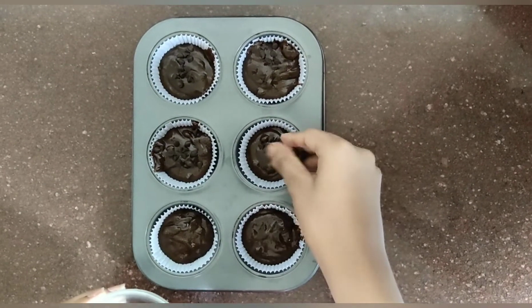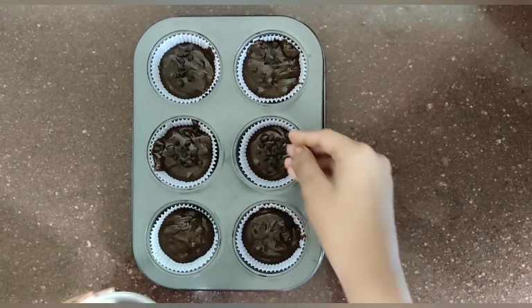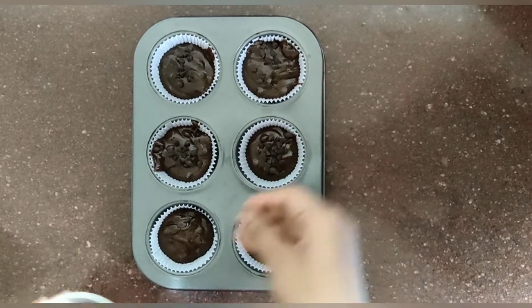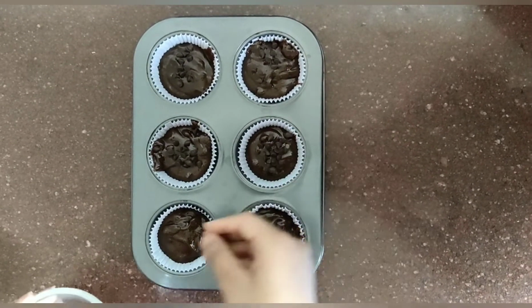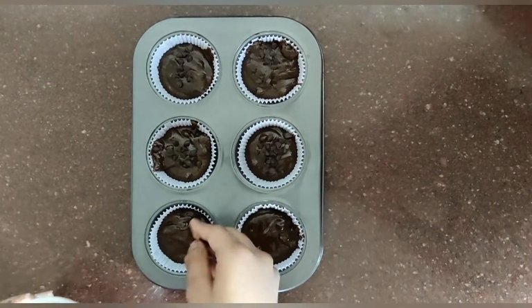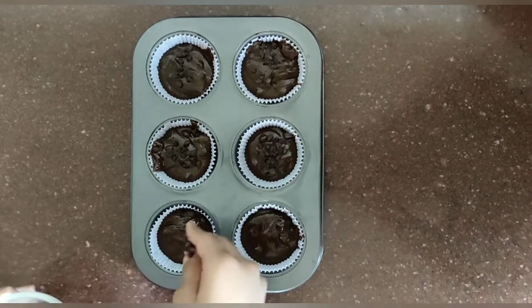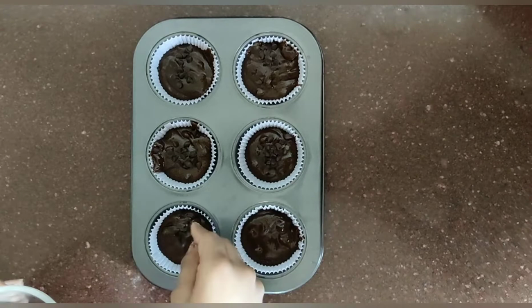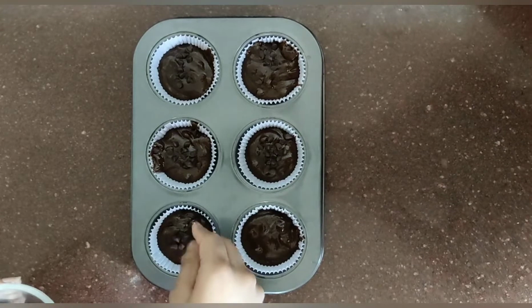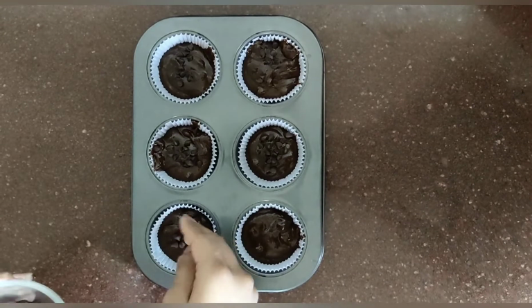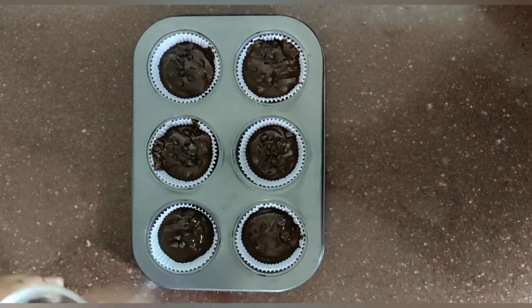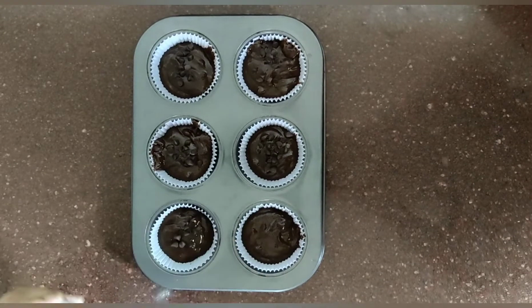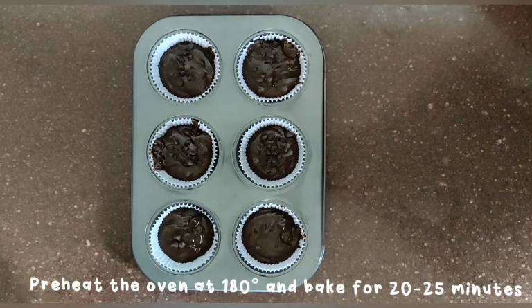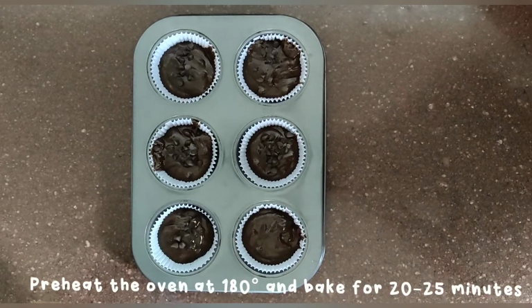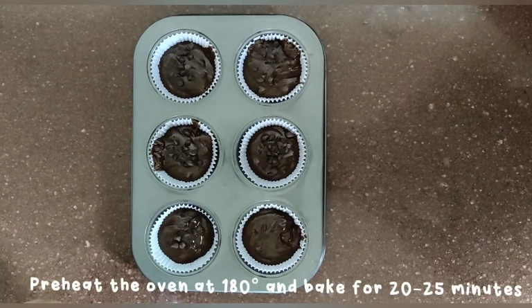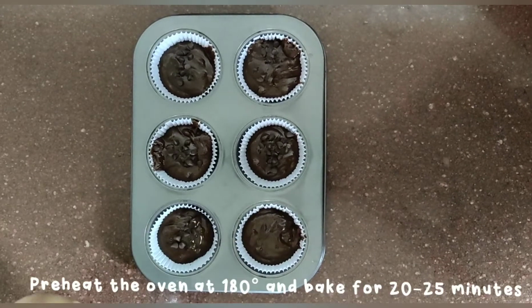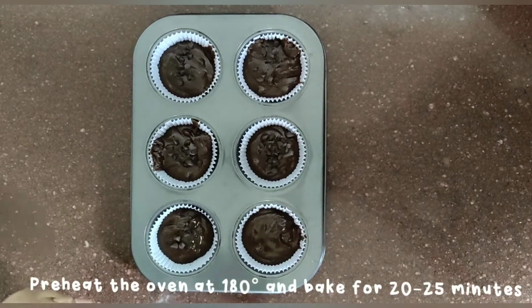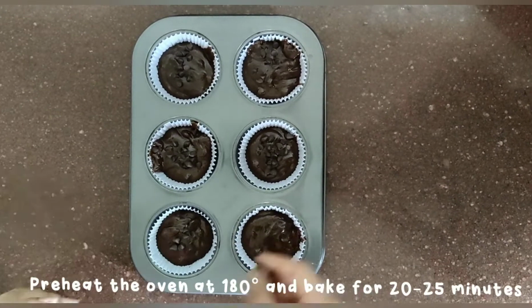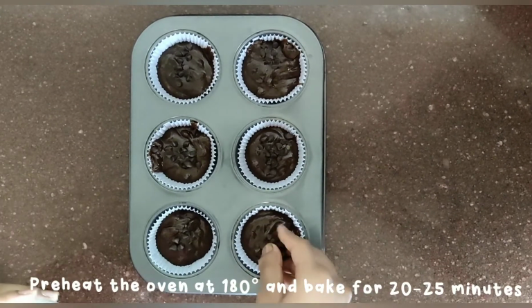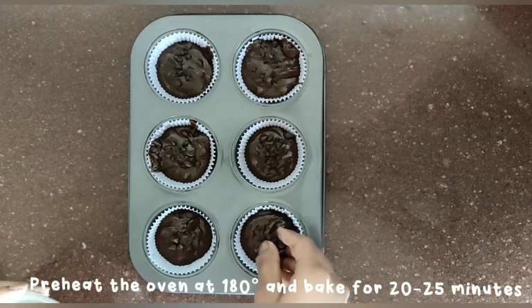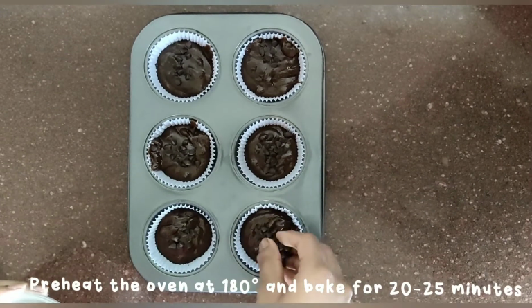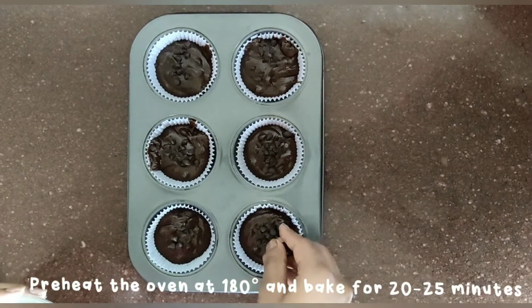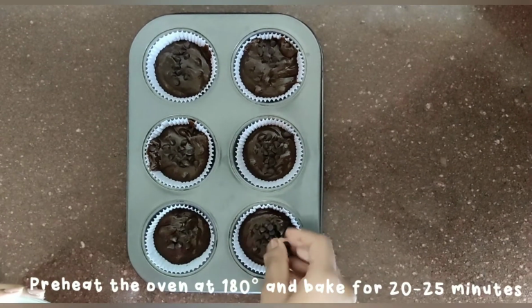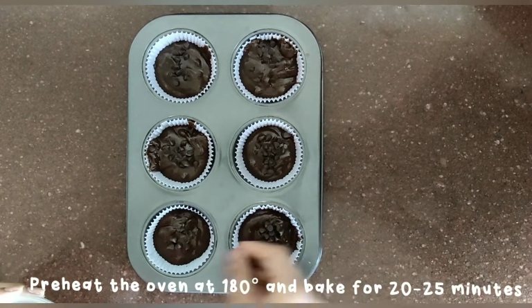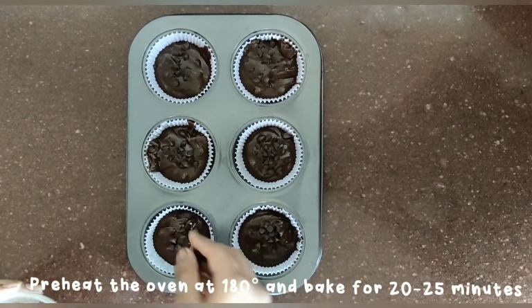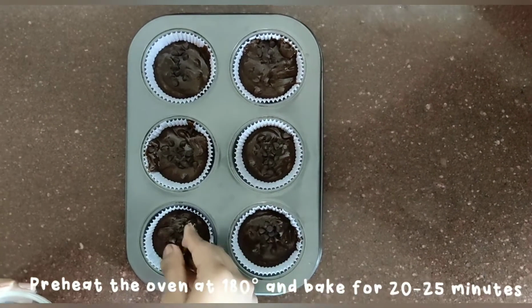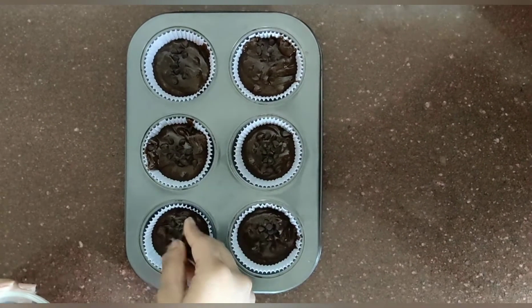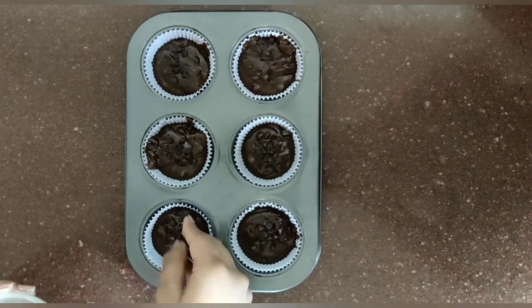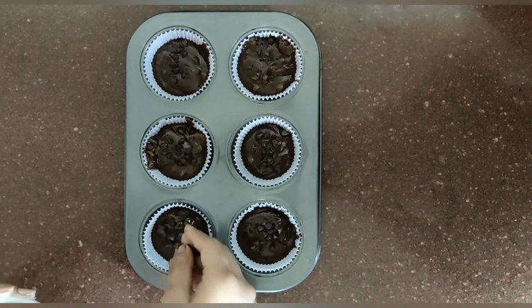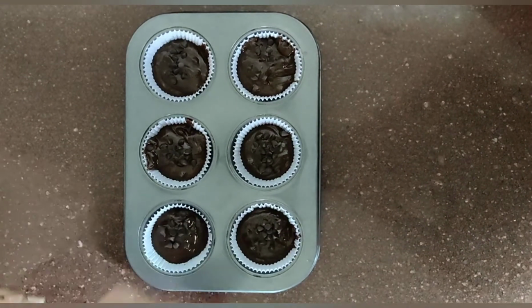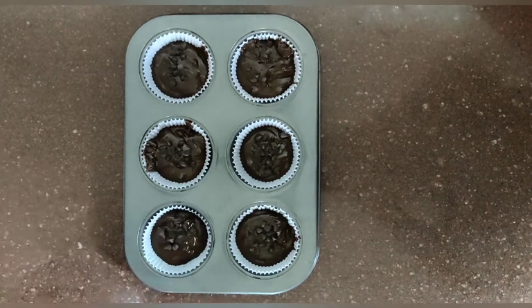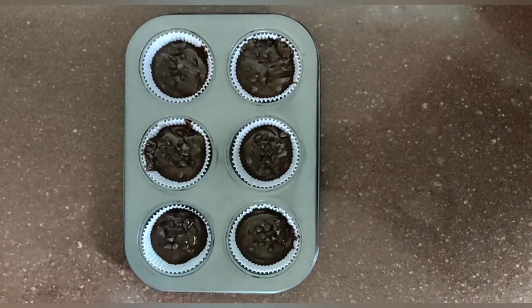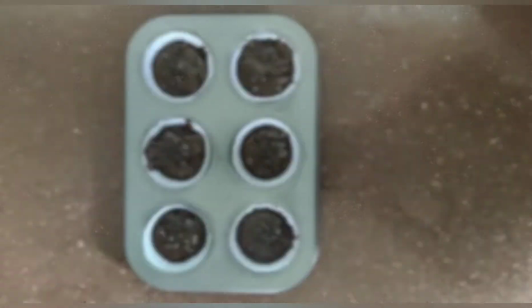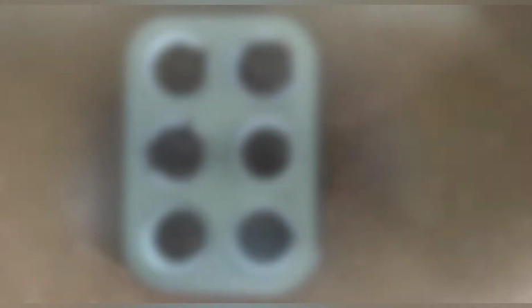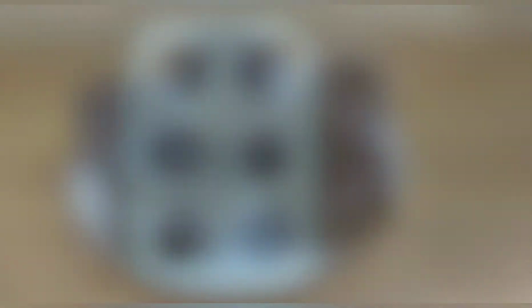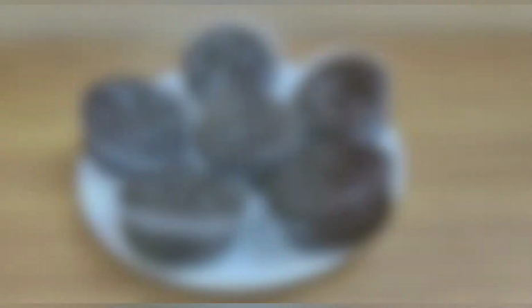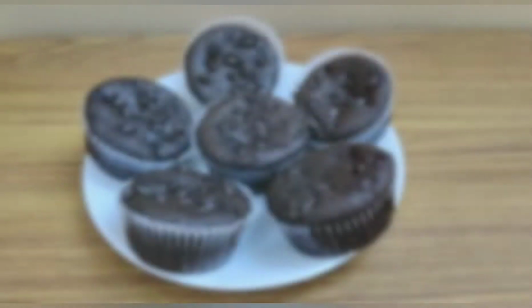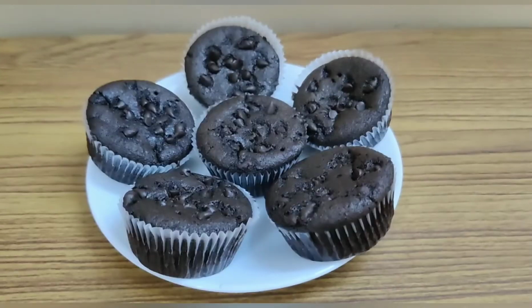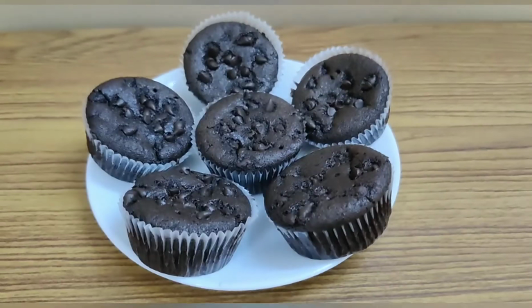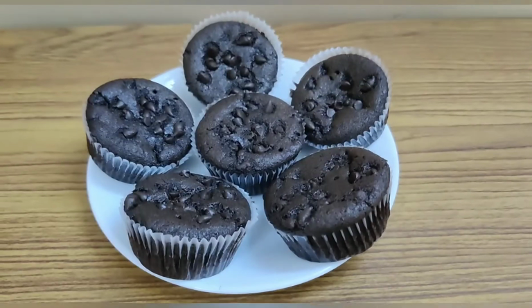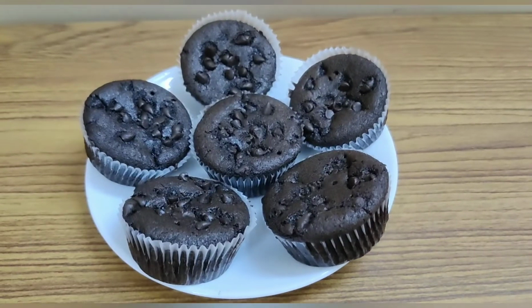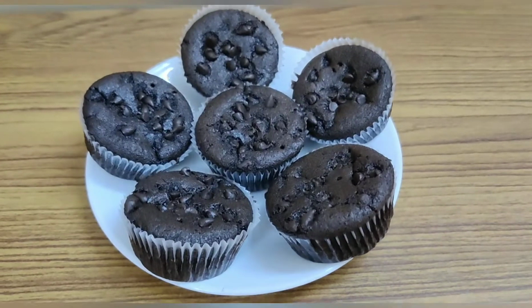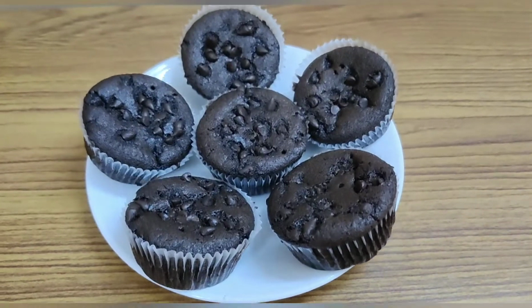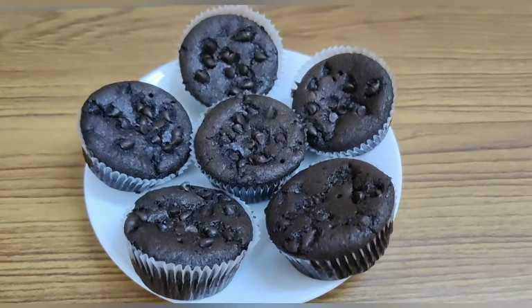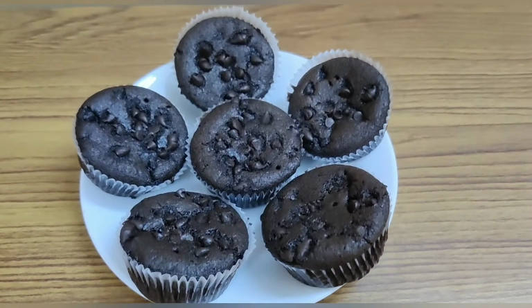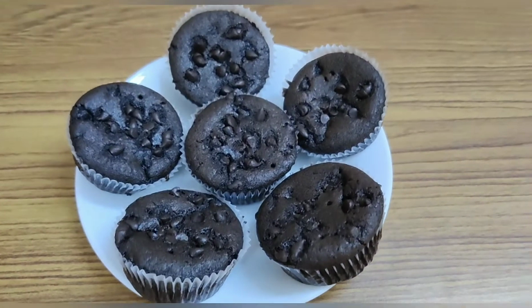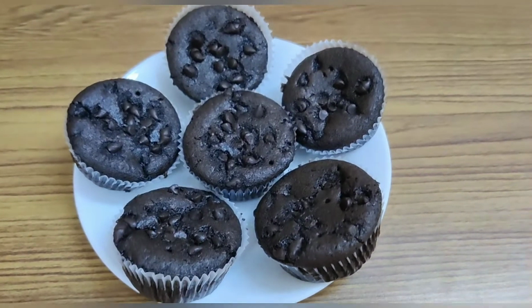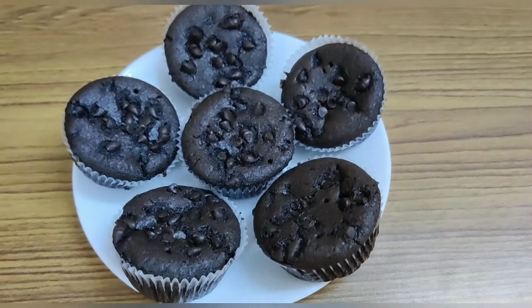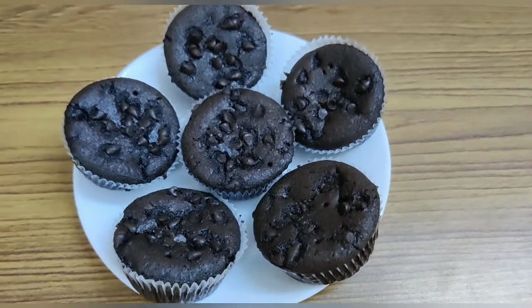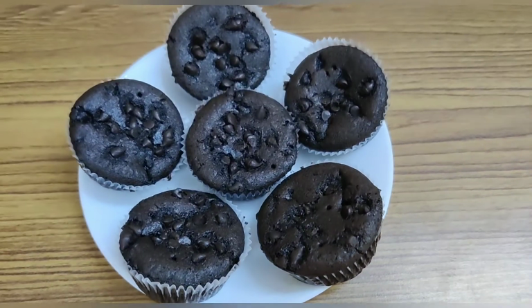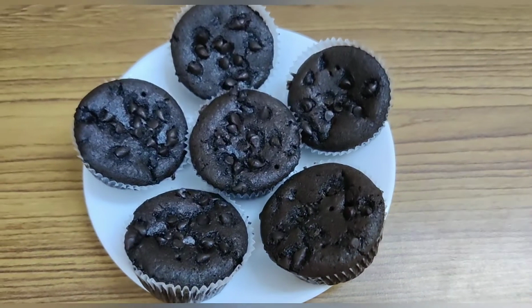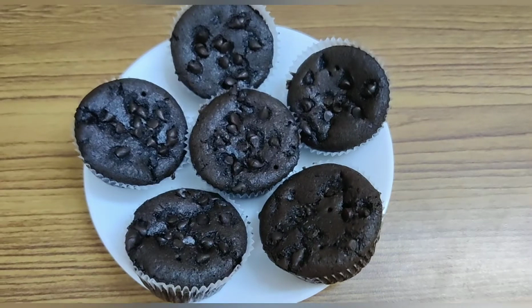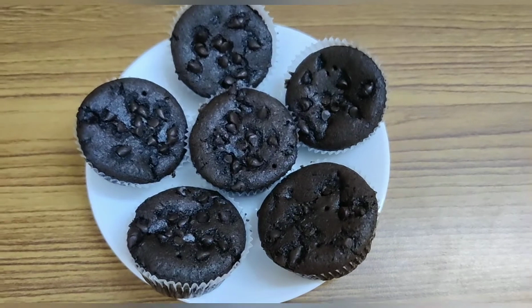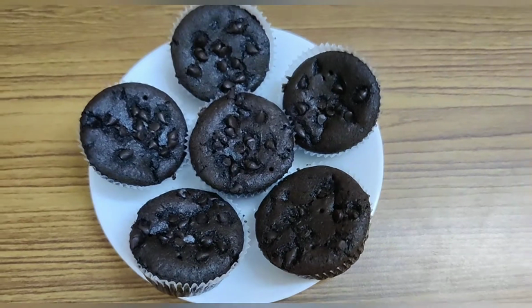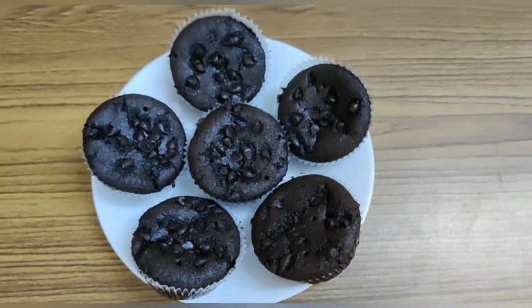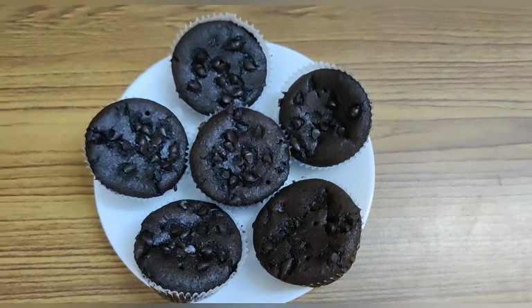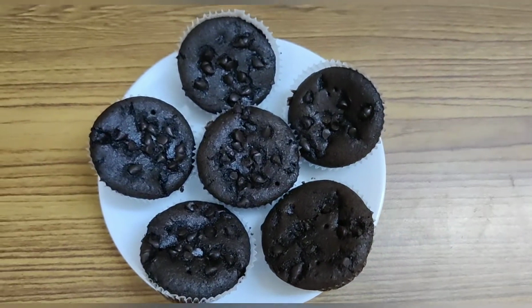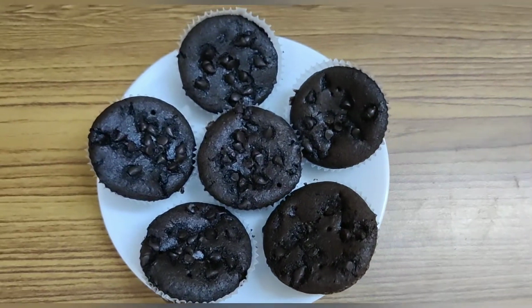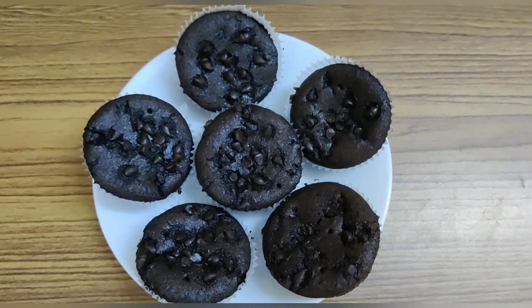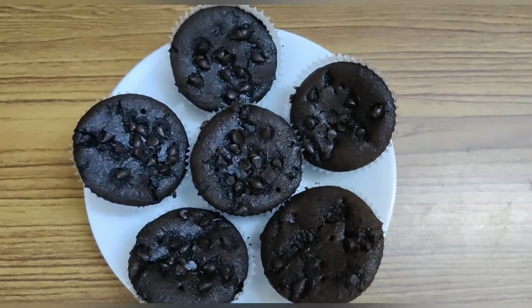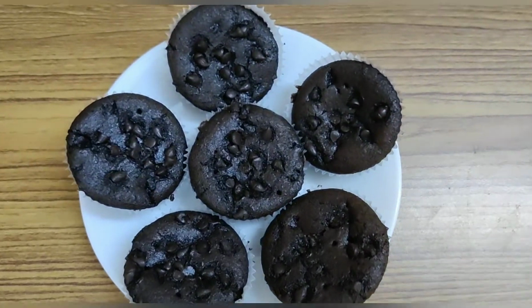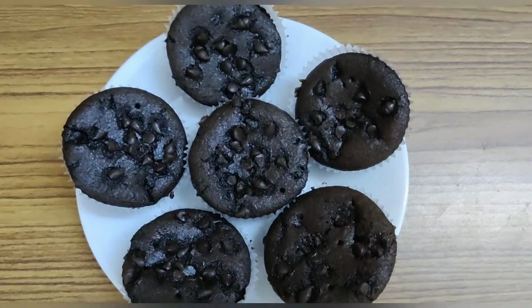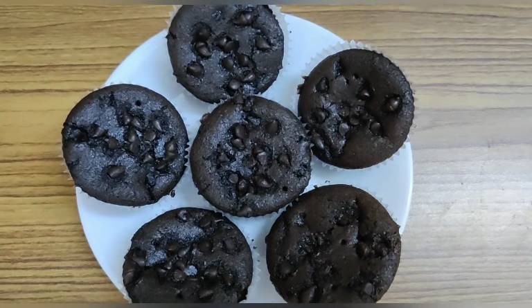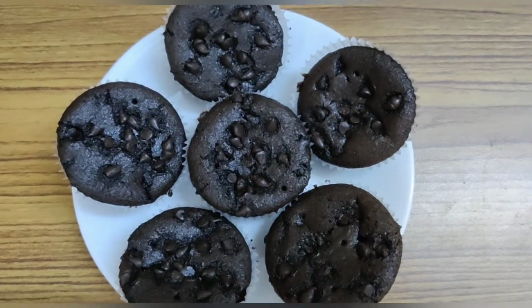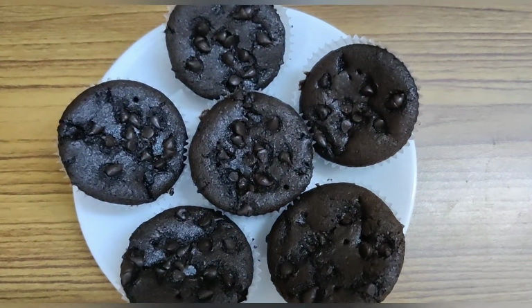Preheat the oven at 180 degrees and bake for 20 to 25 minutes. There you go.